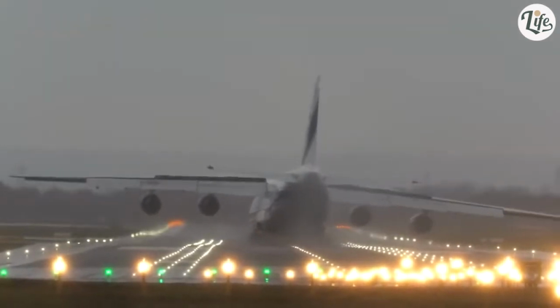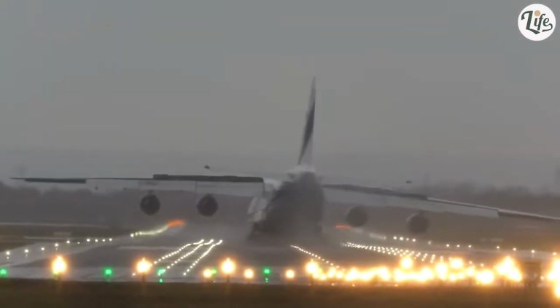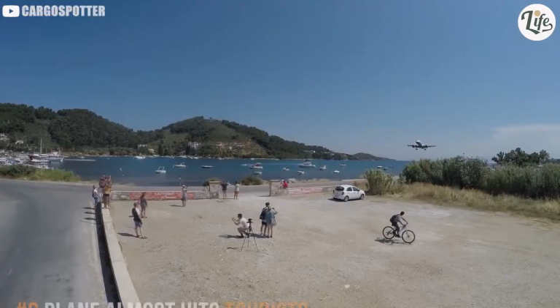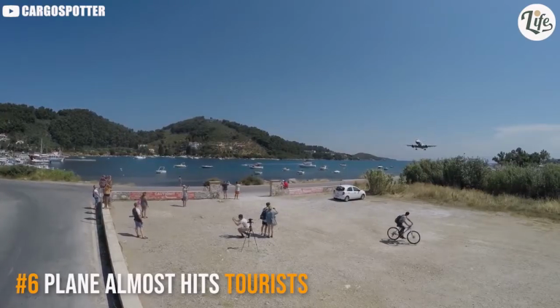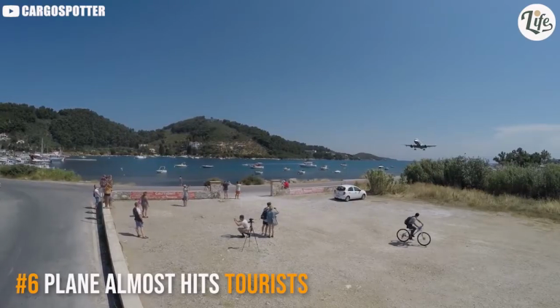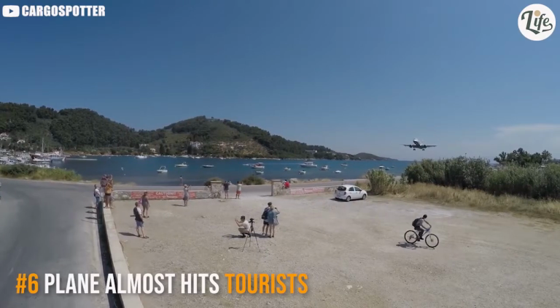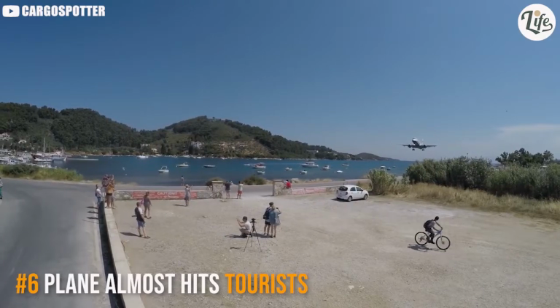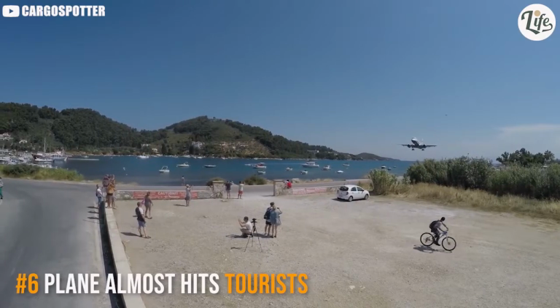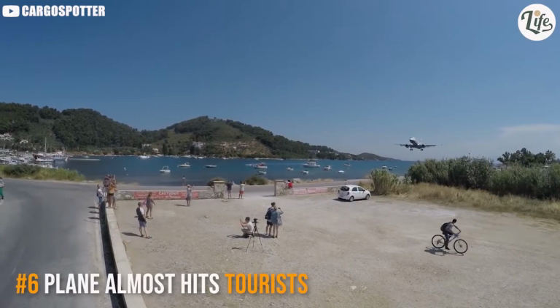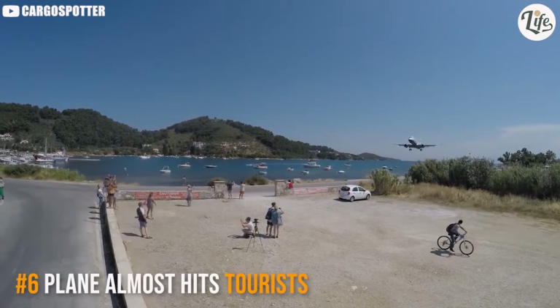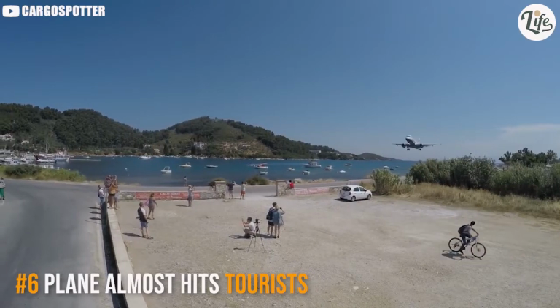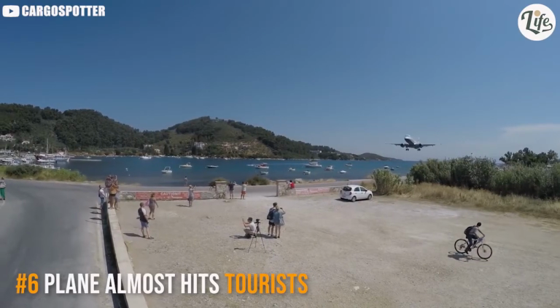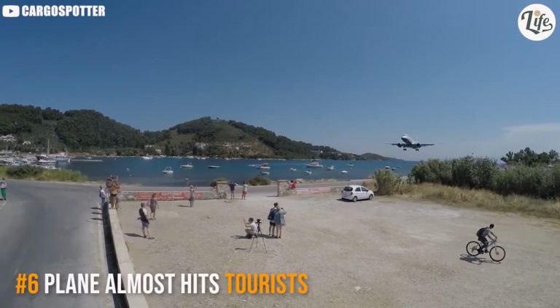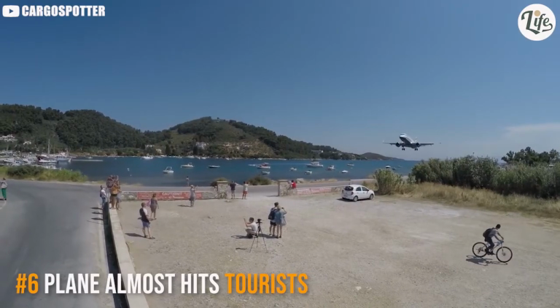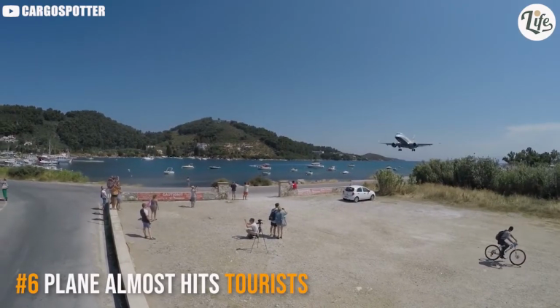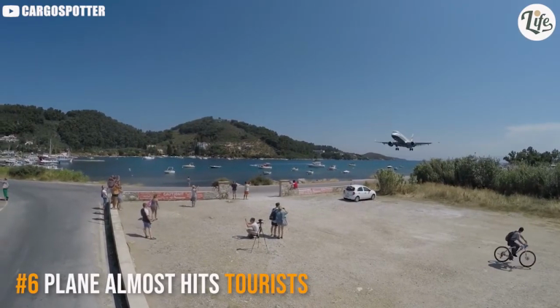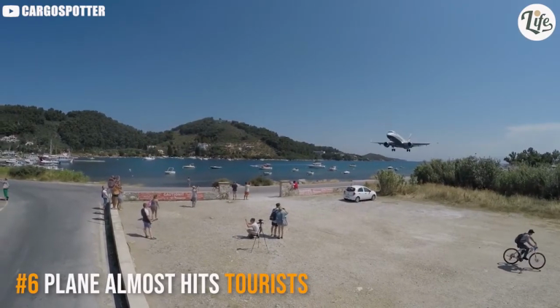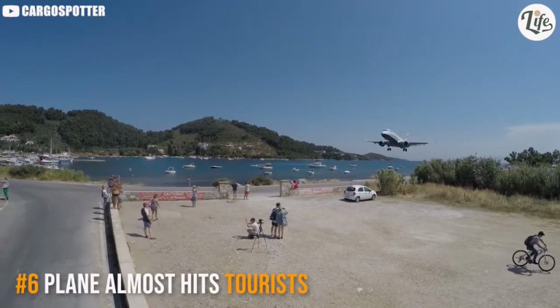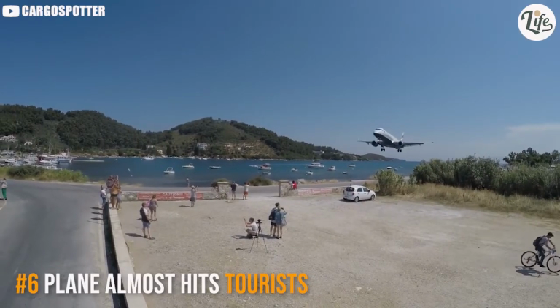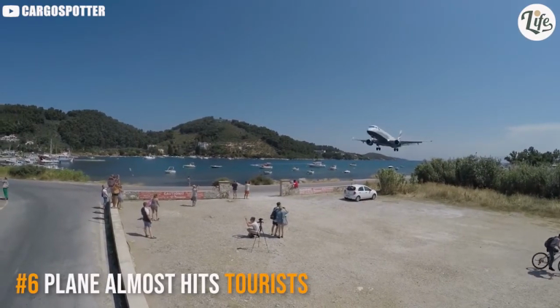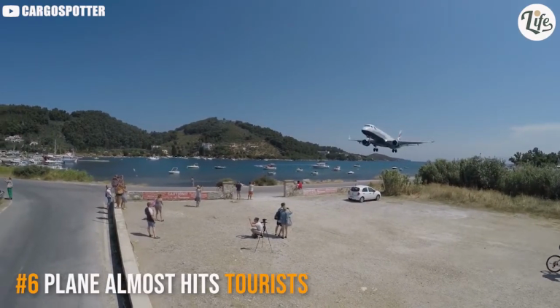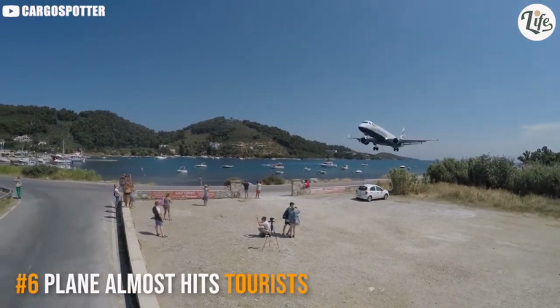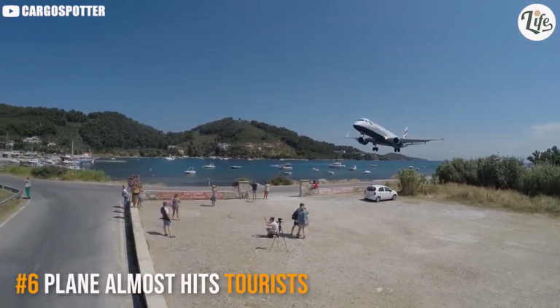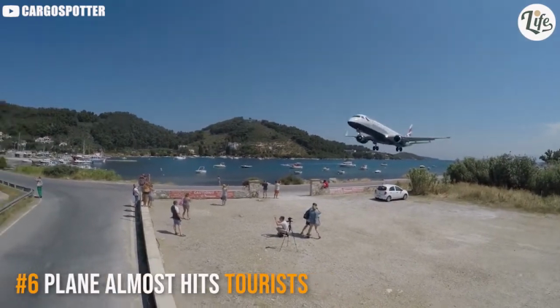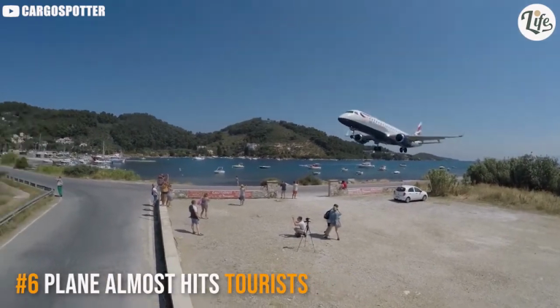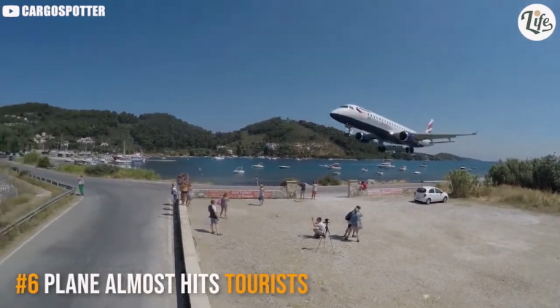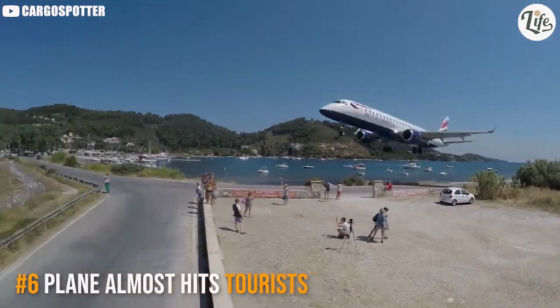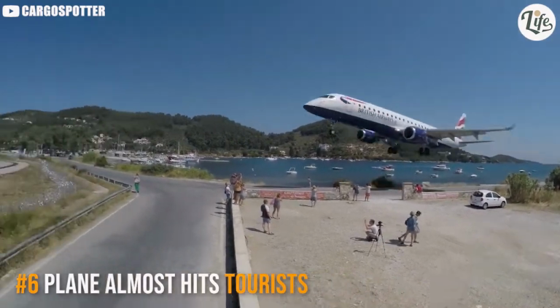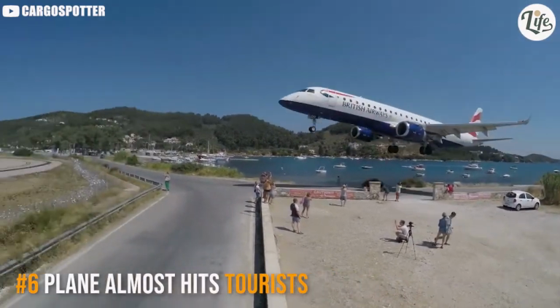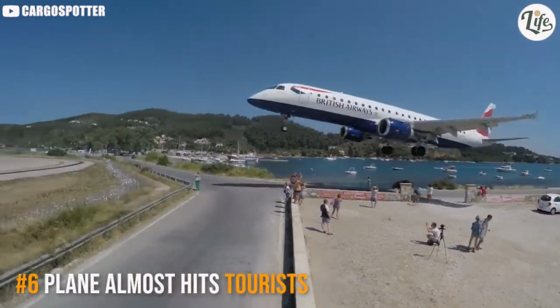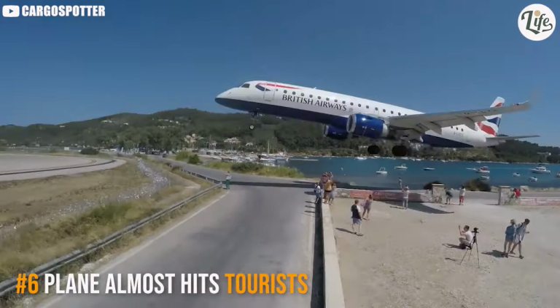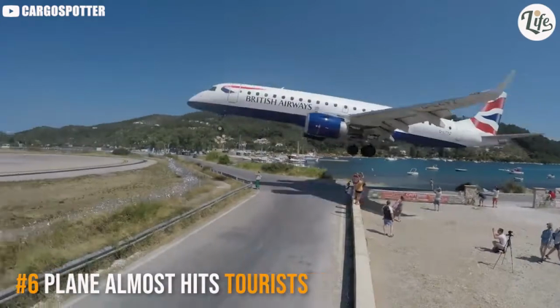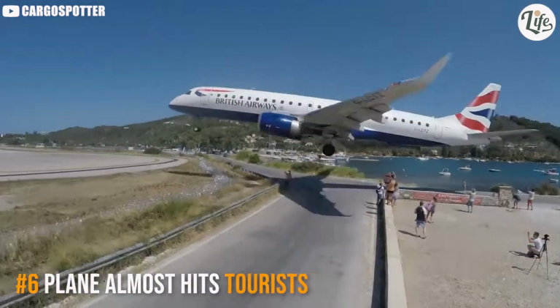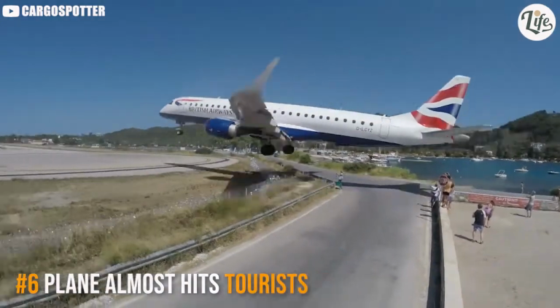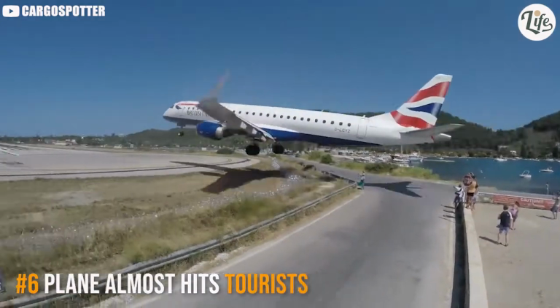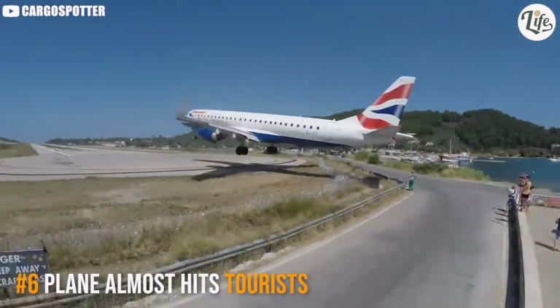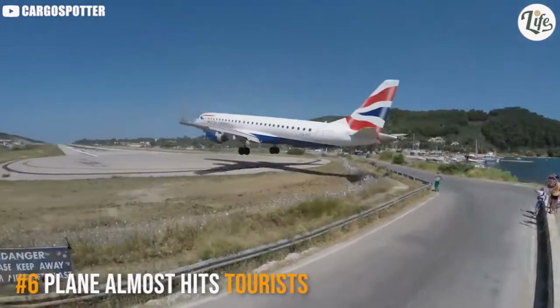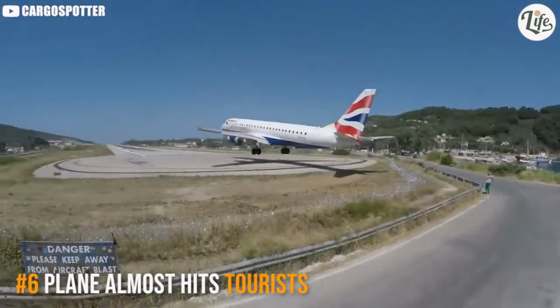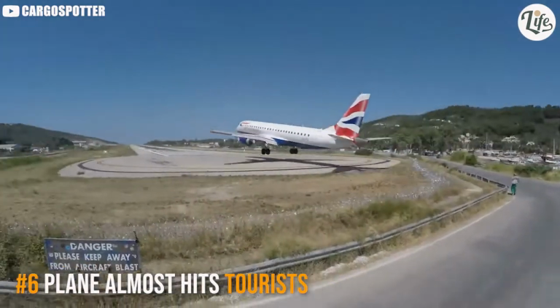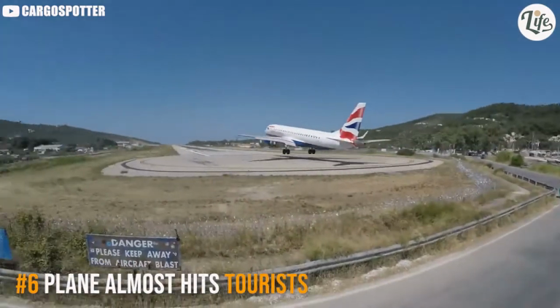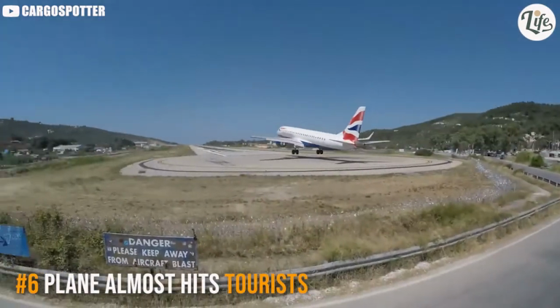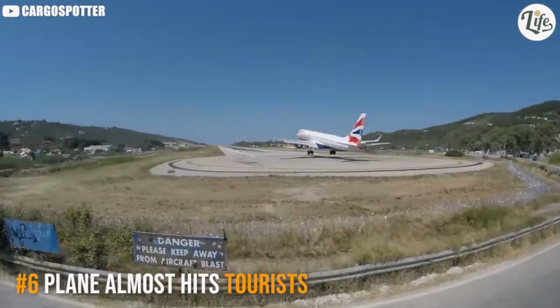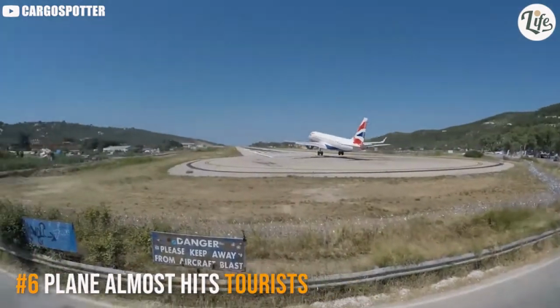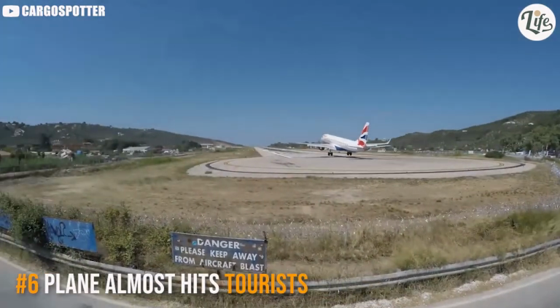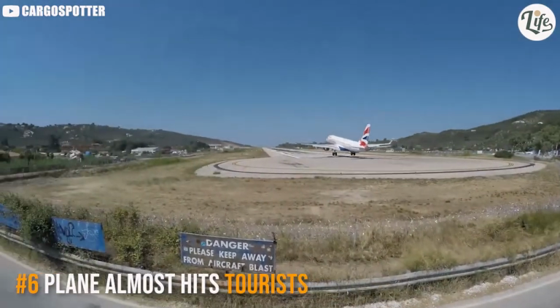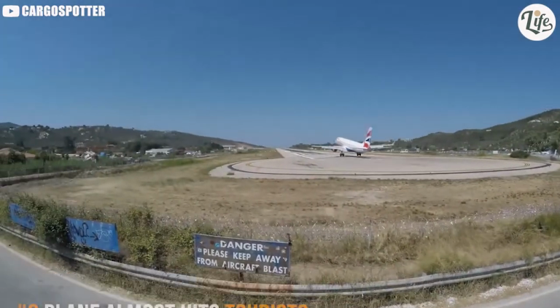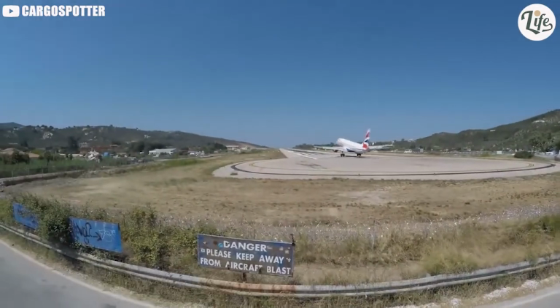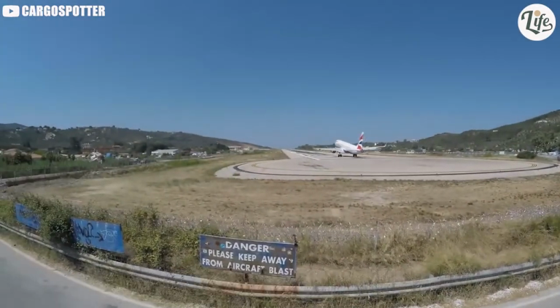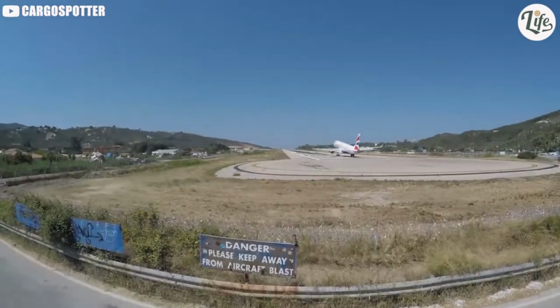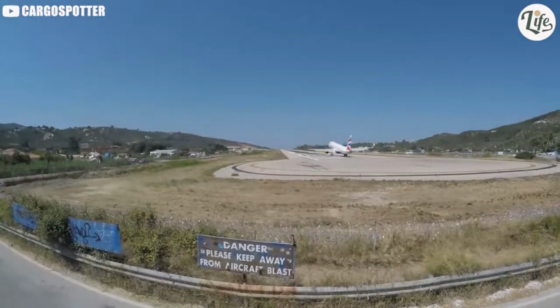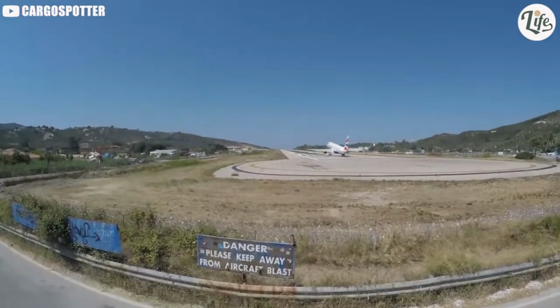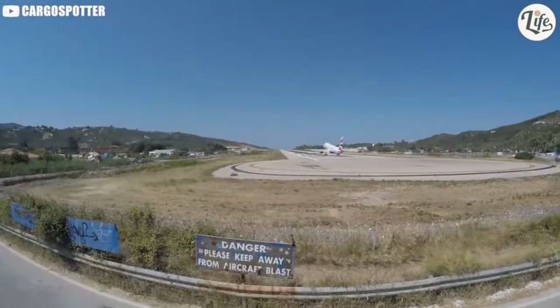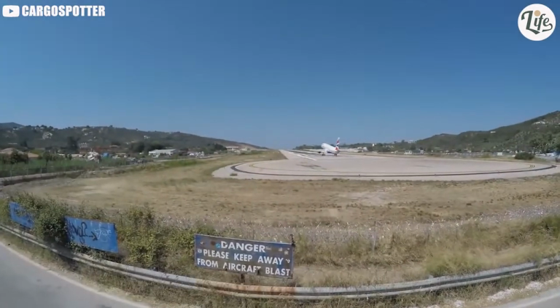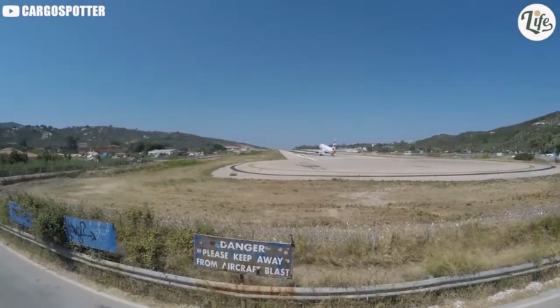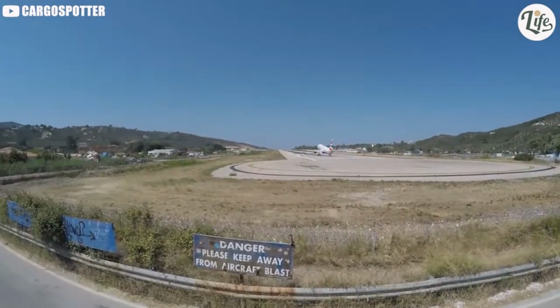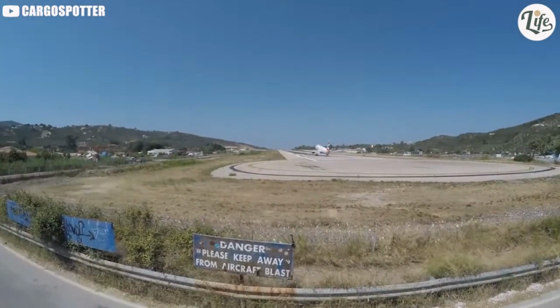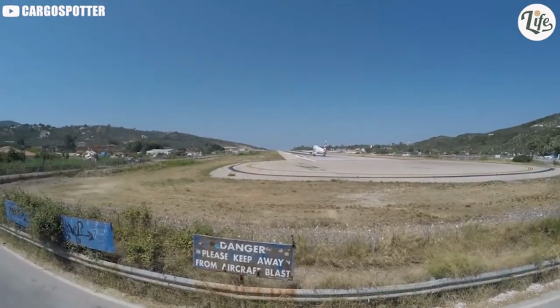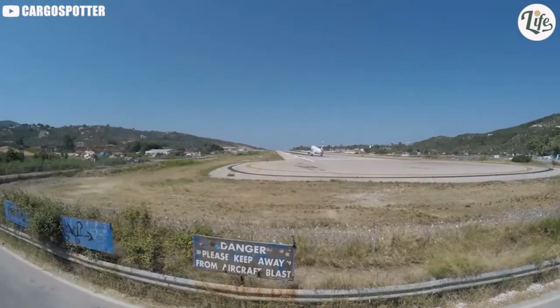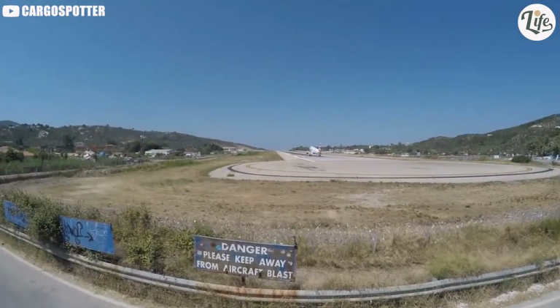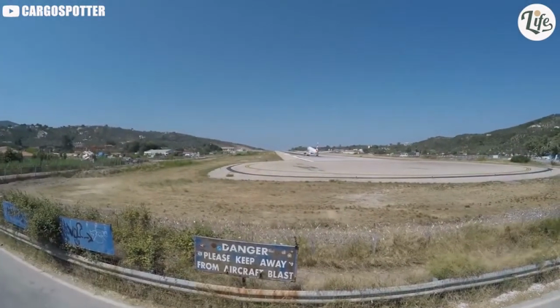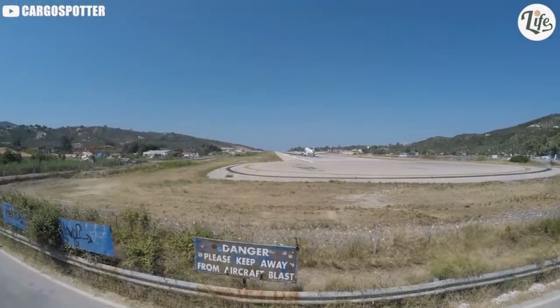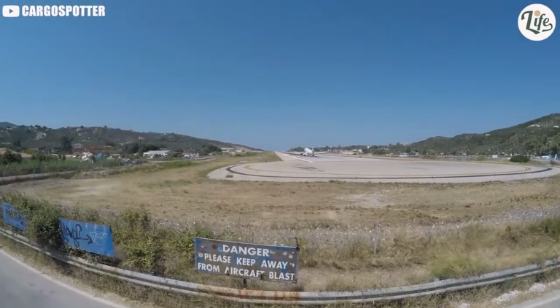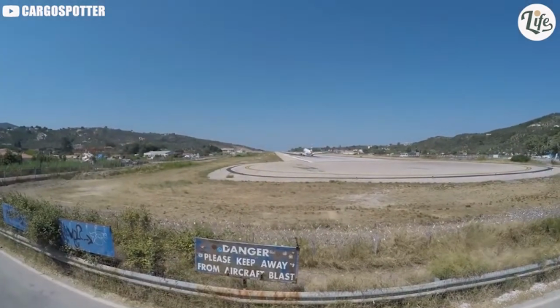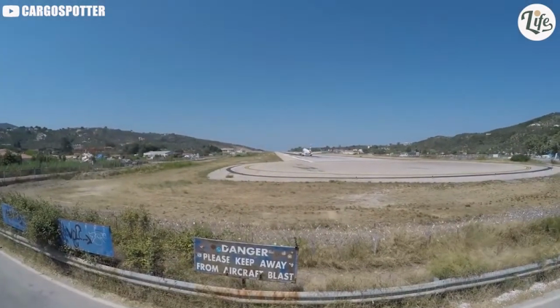A British Airways Embraer E-190 lands so low it almost hits people at Skiathos Airport in Greece.